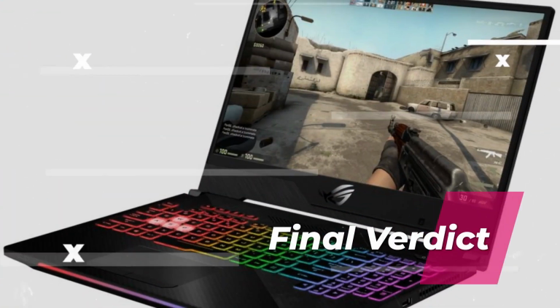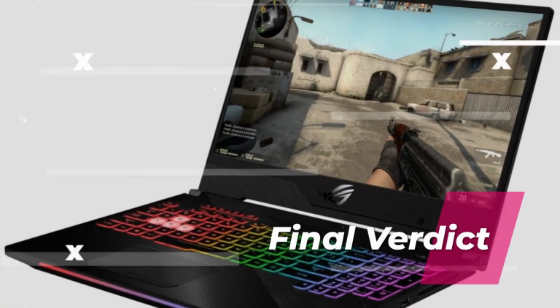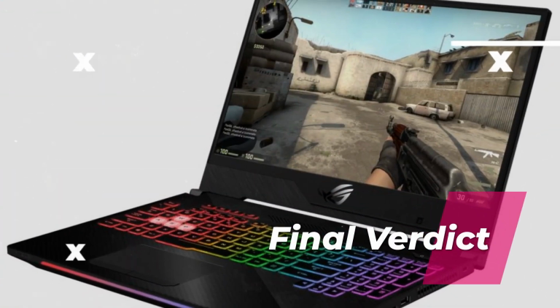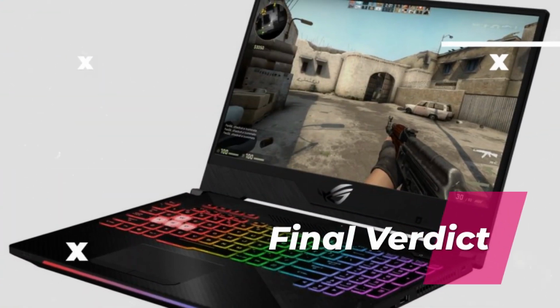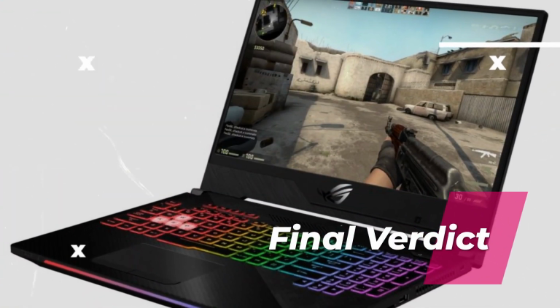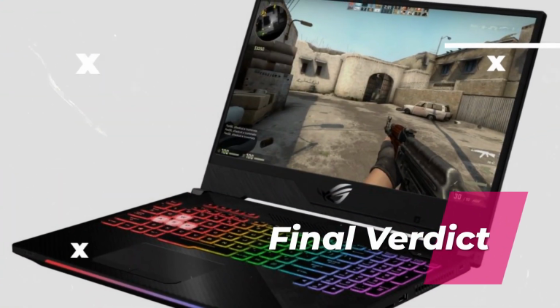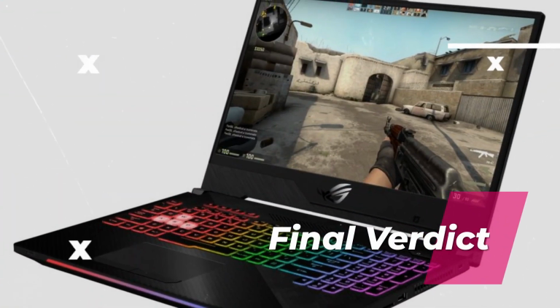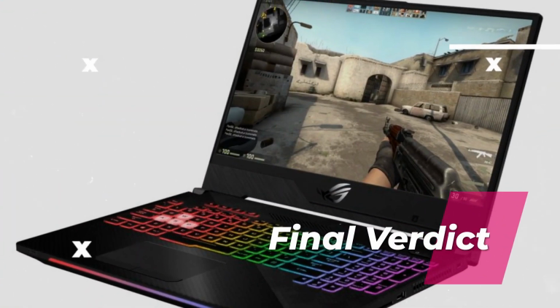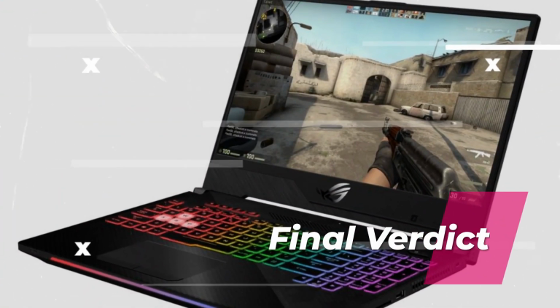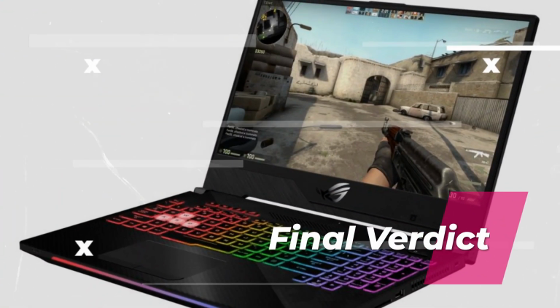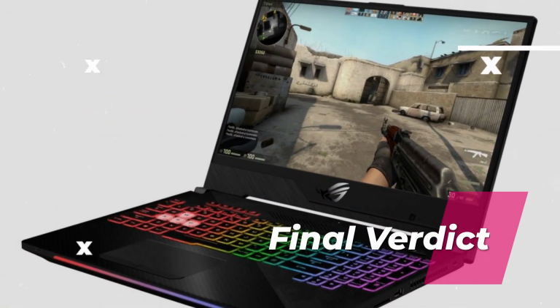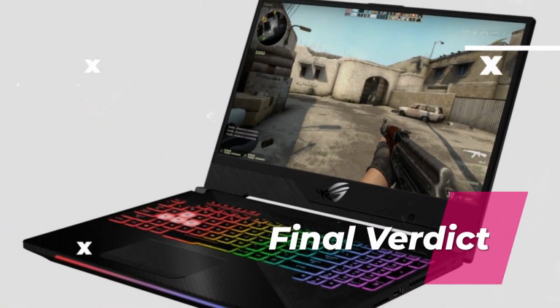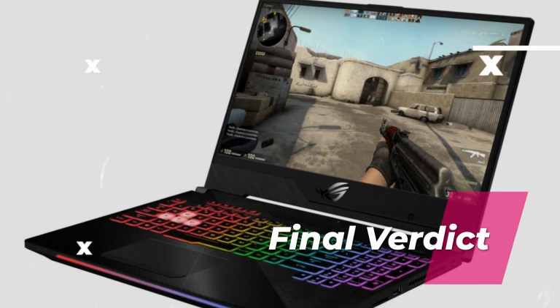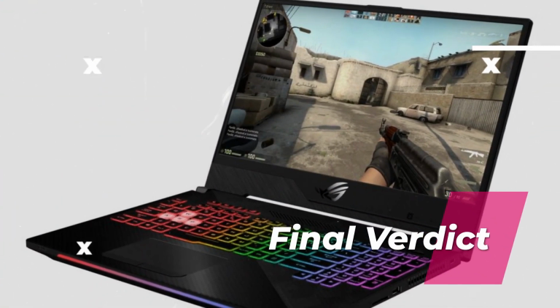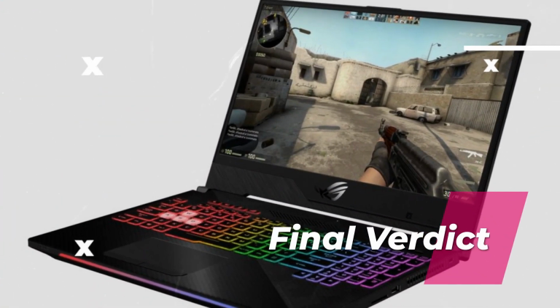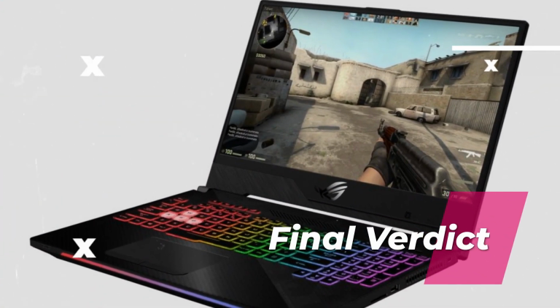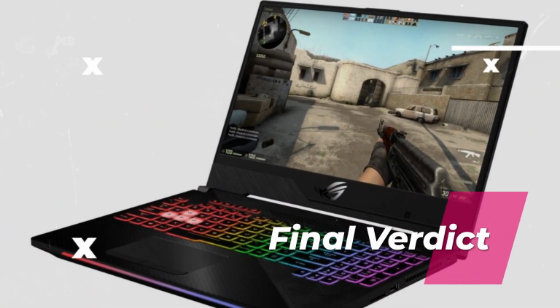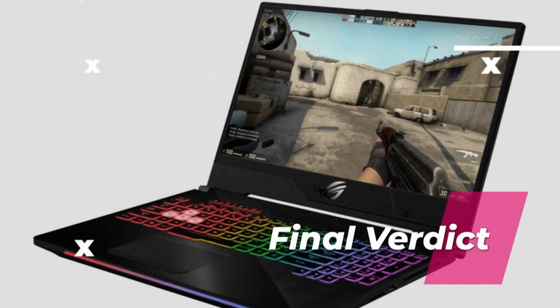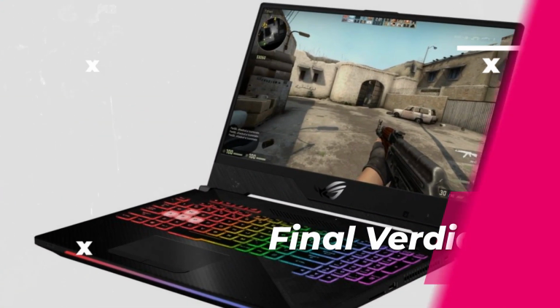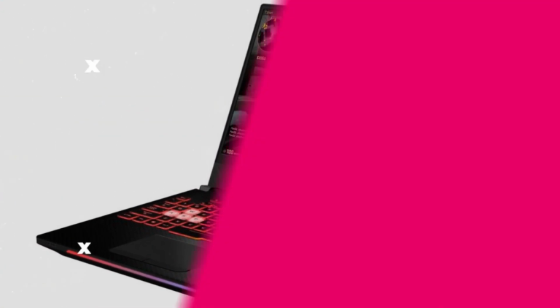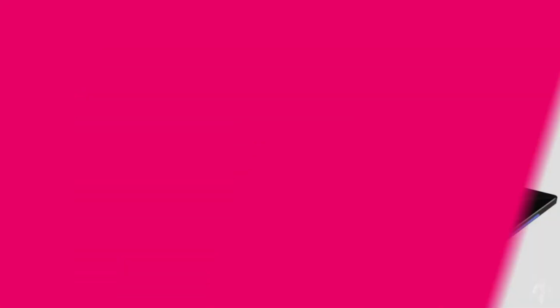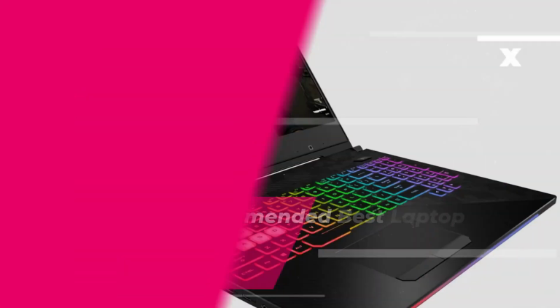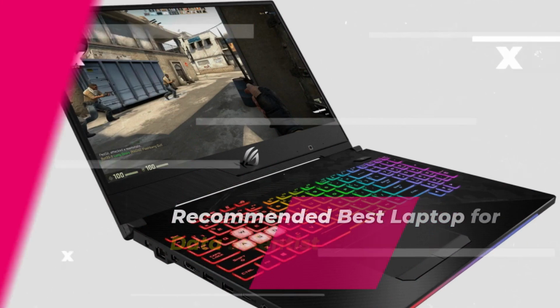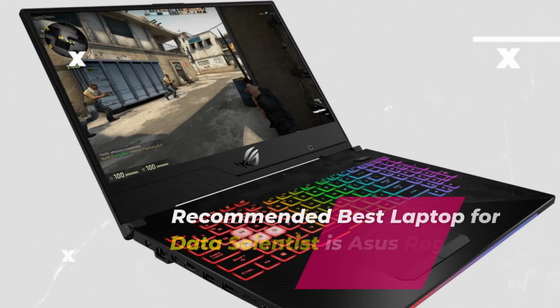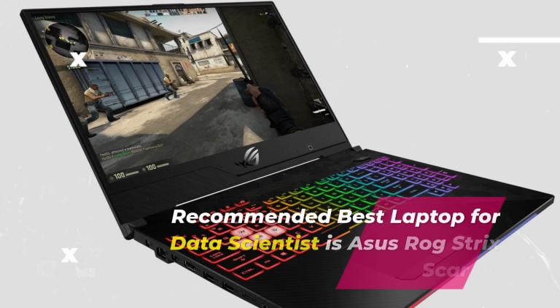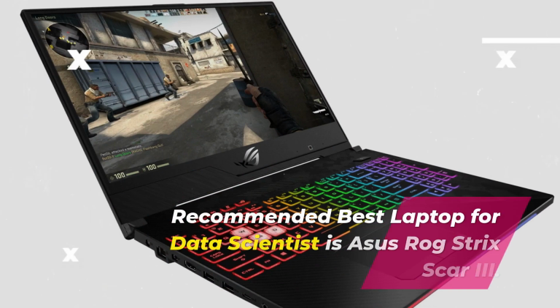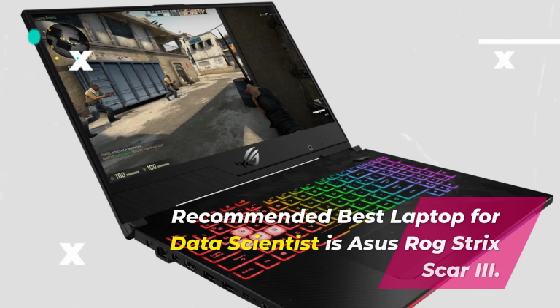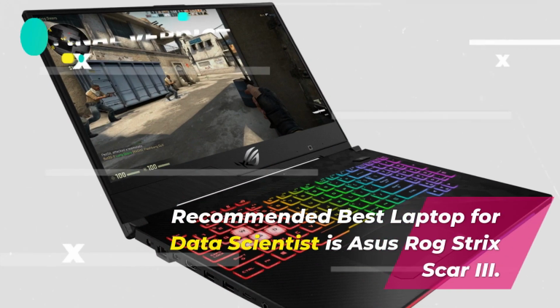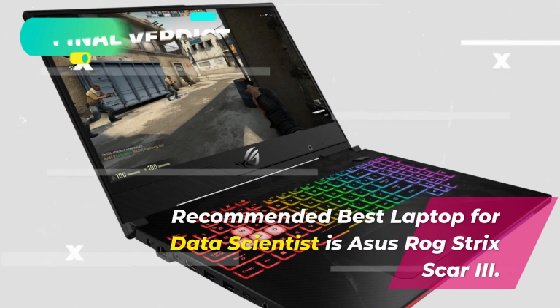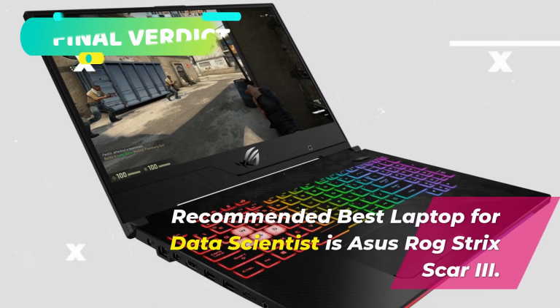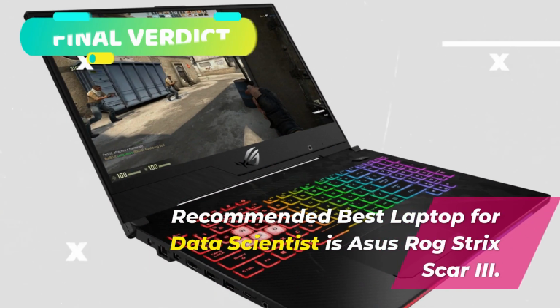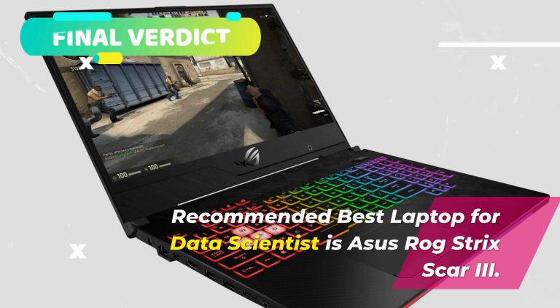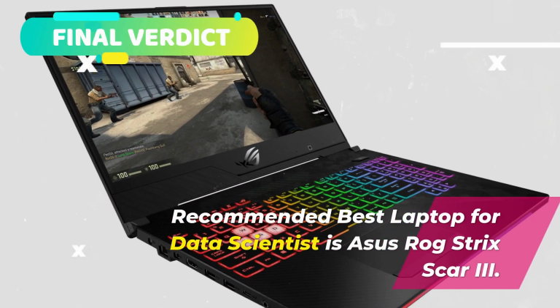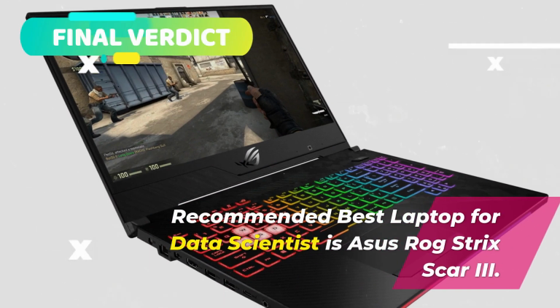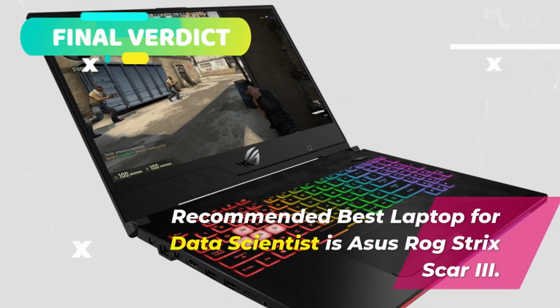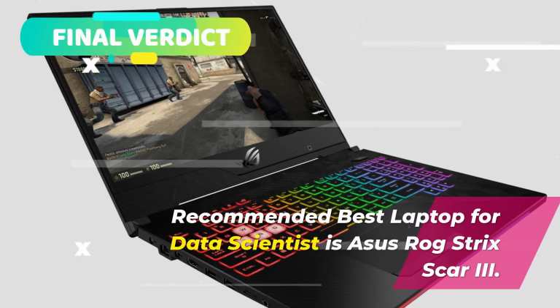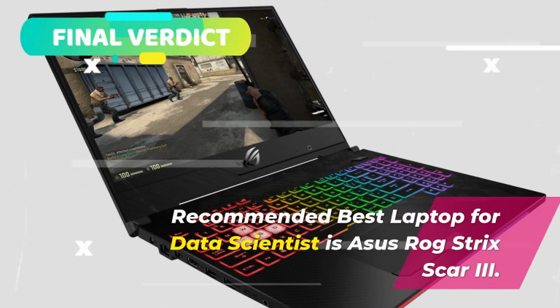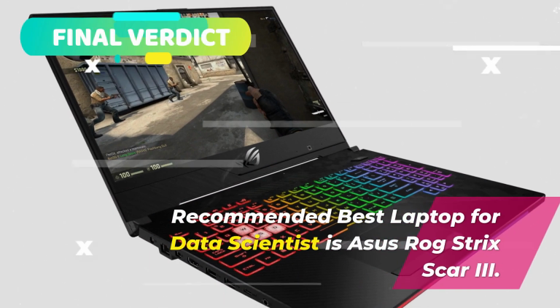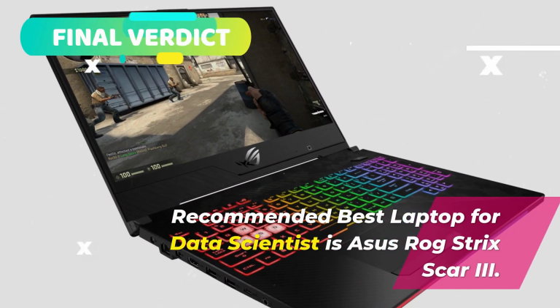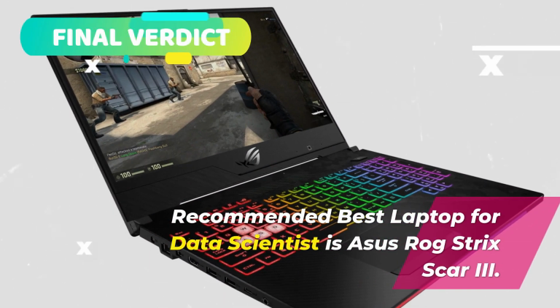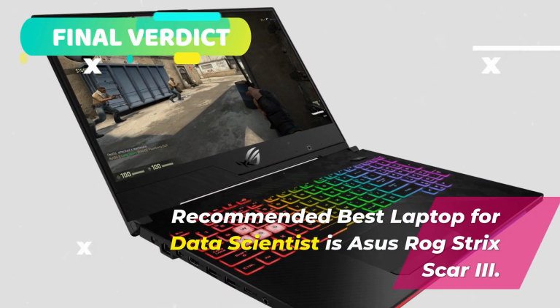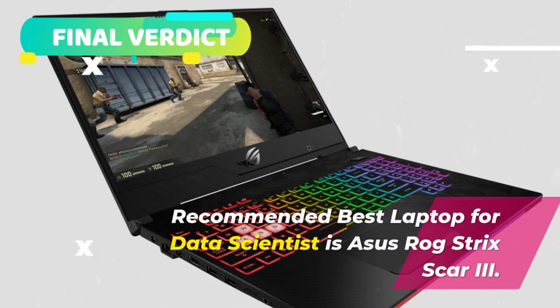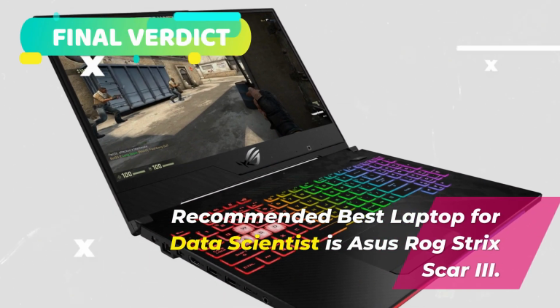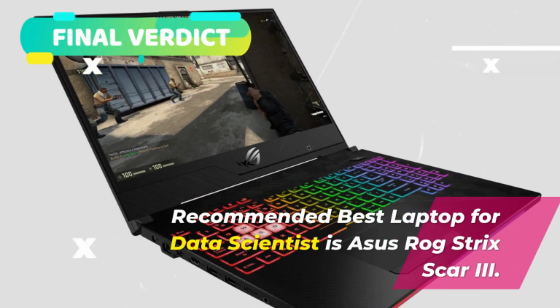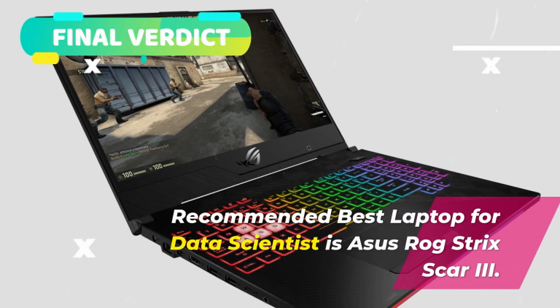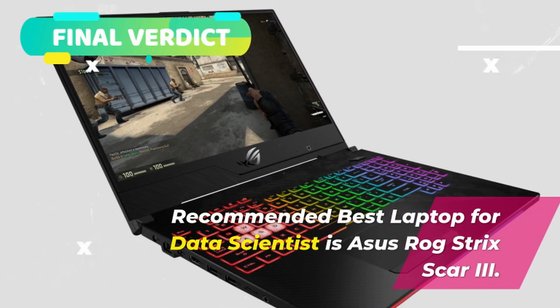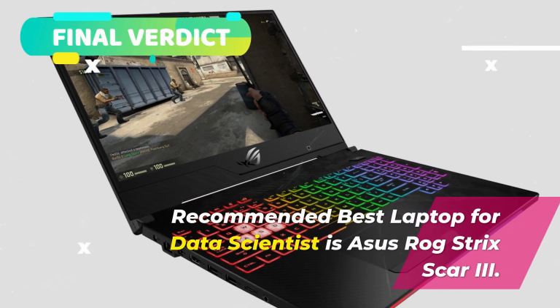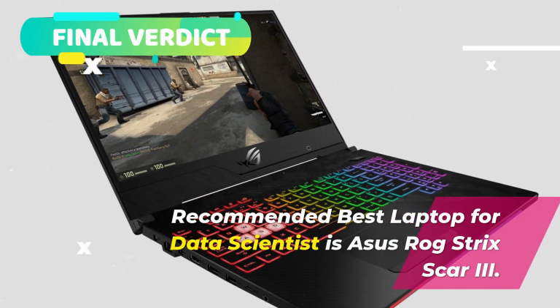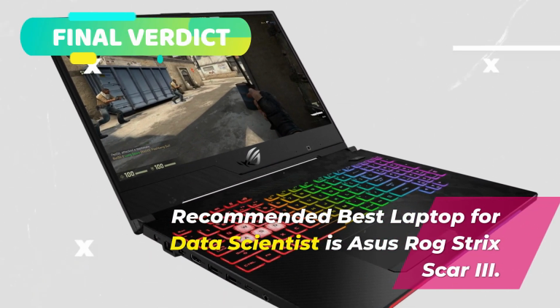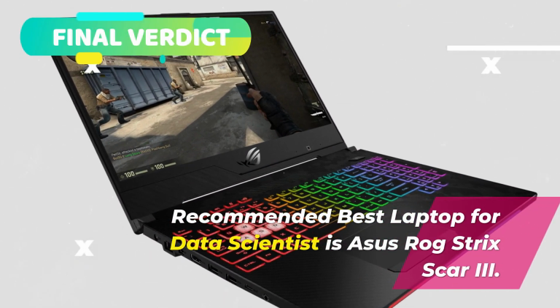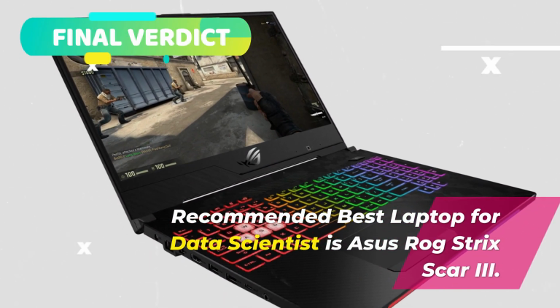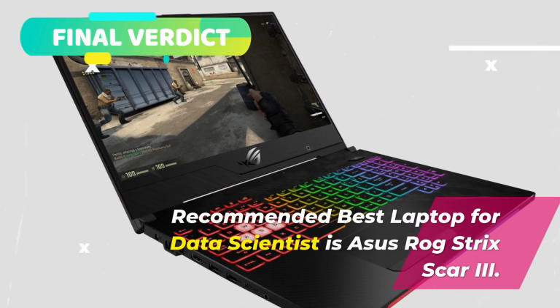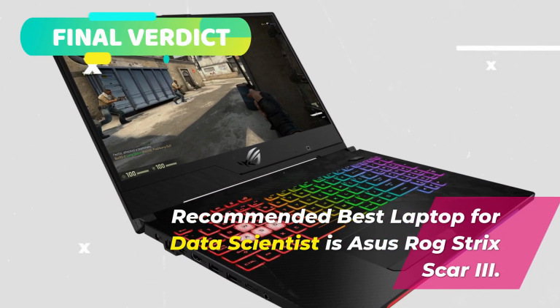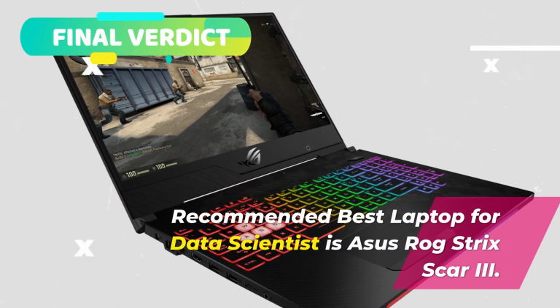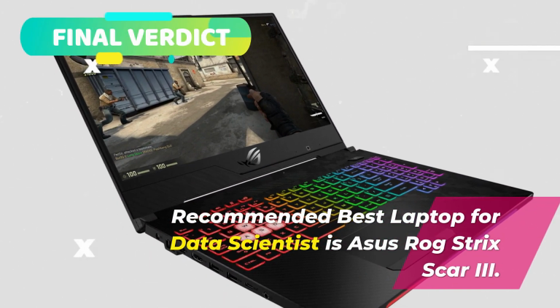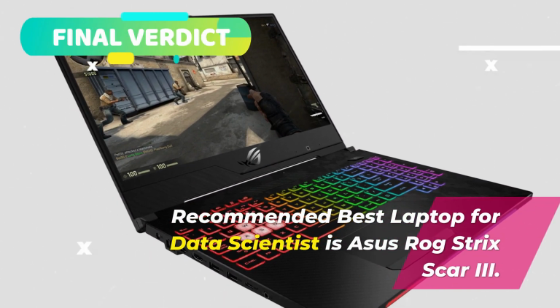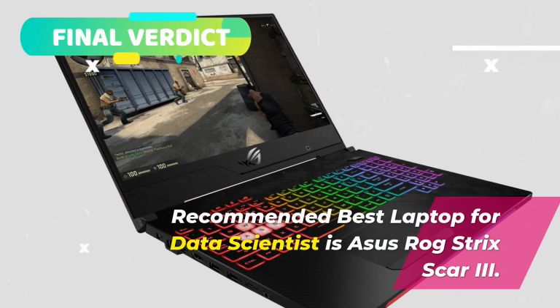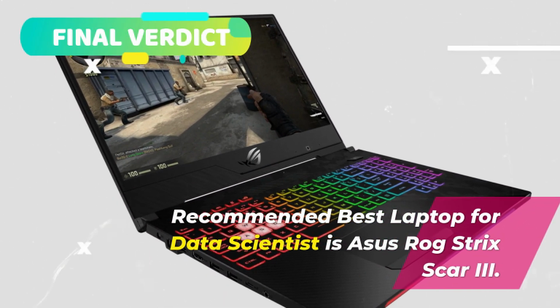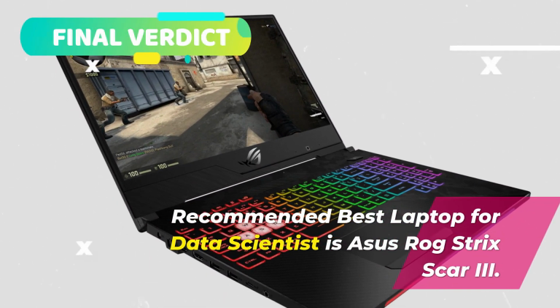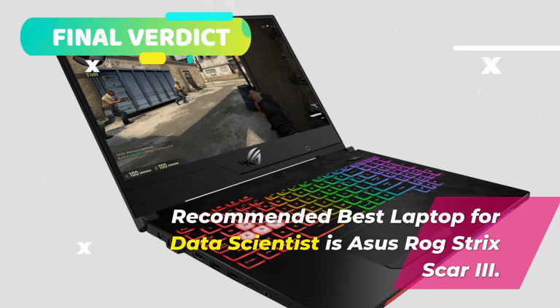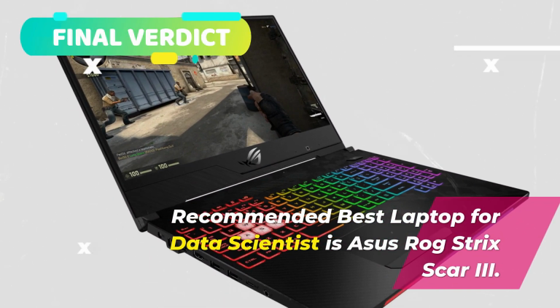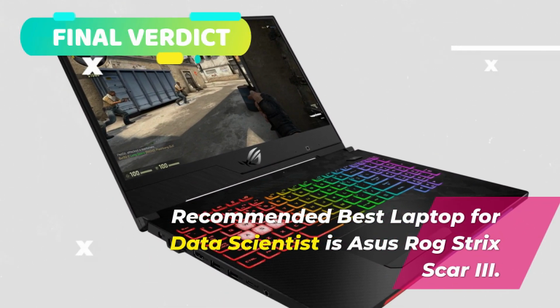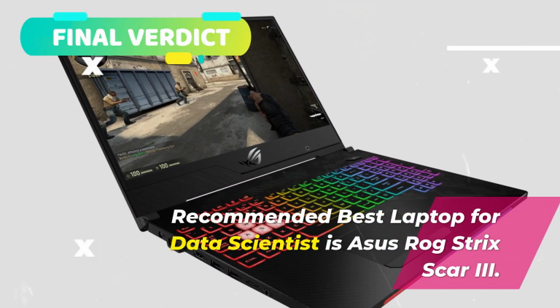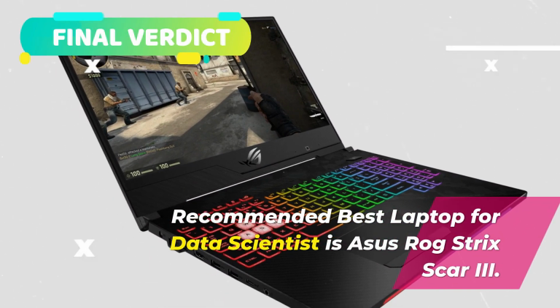Final verdict. The recommended best laptop for data scientists is the Asus ROG Strix Scar 3.